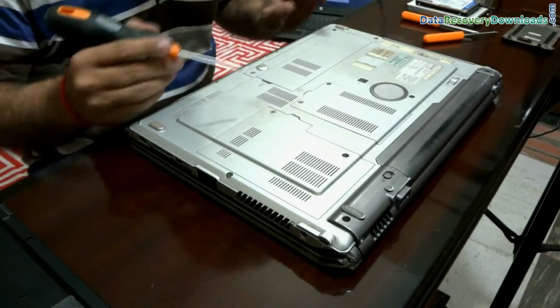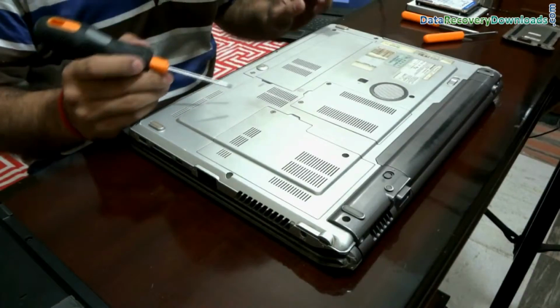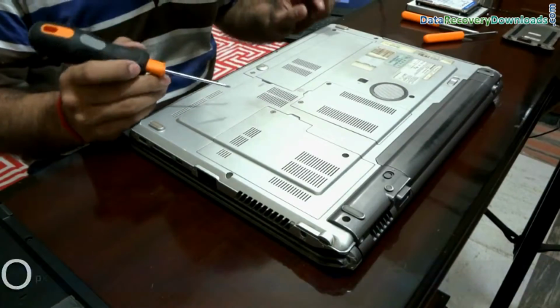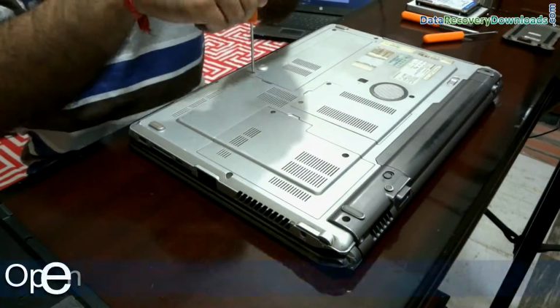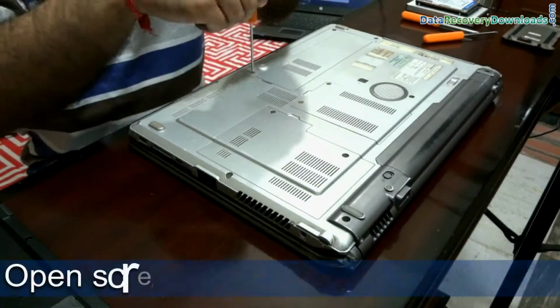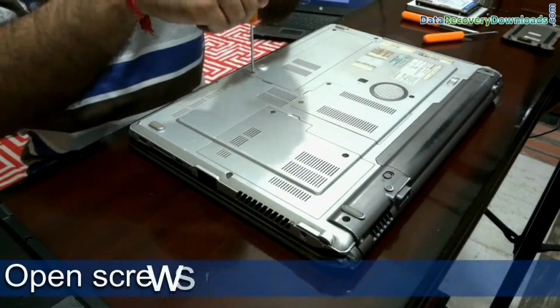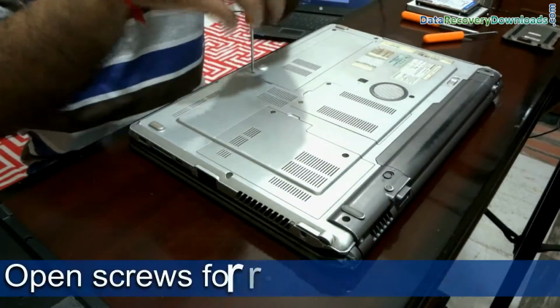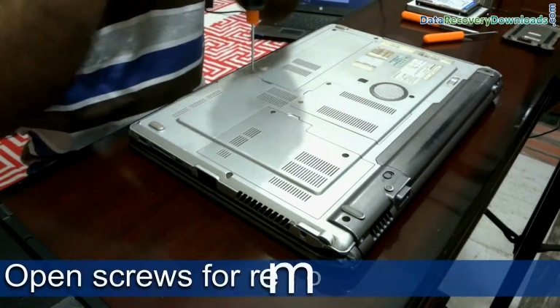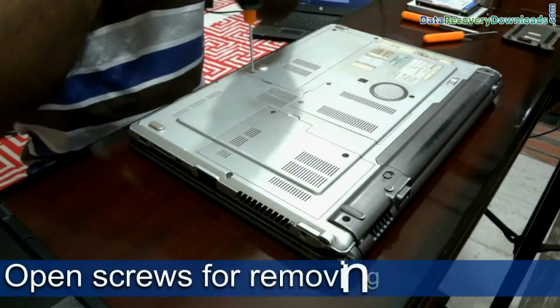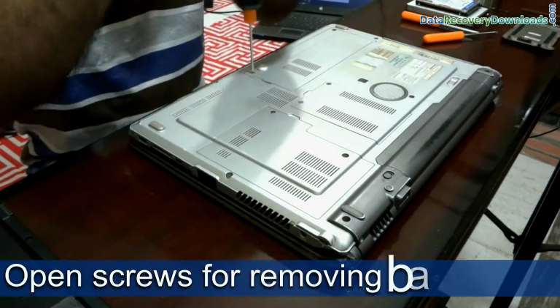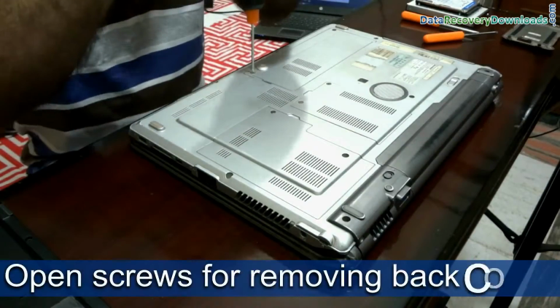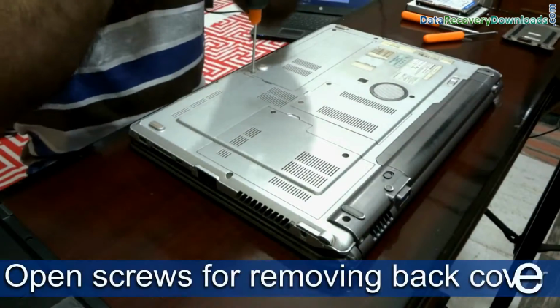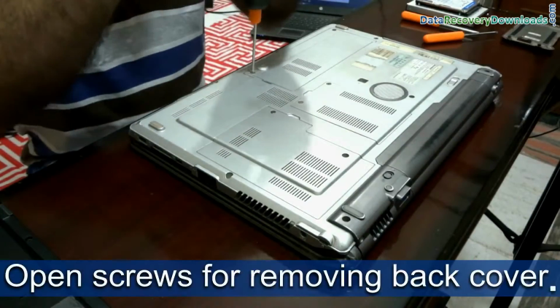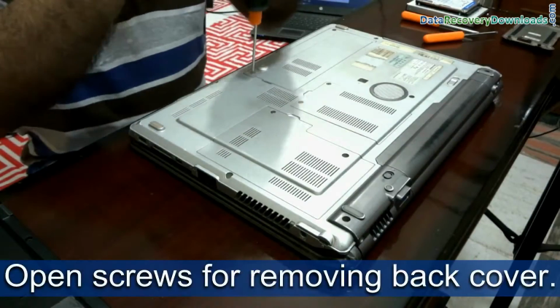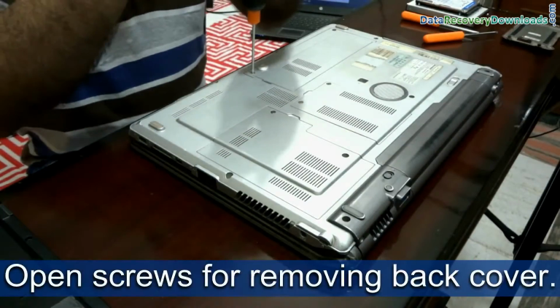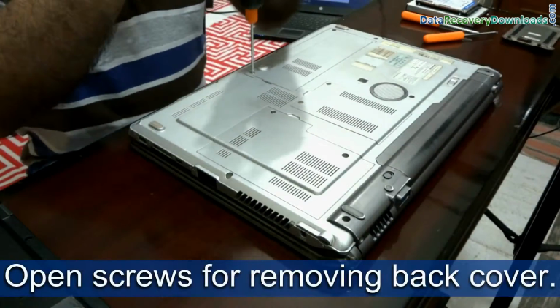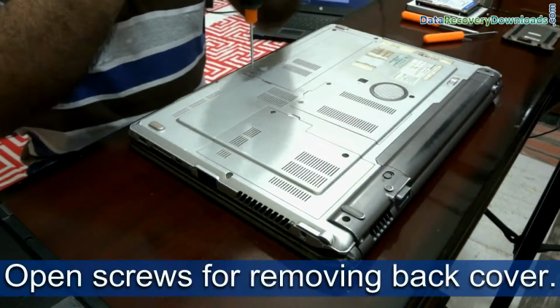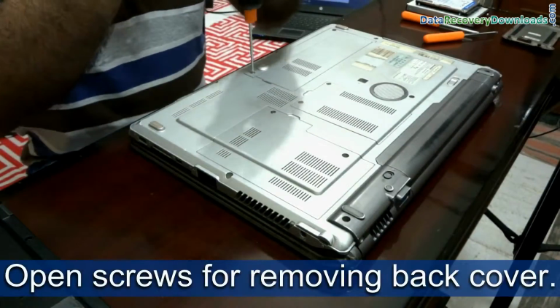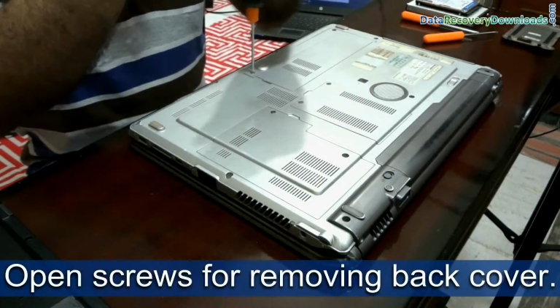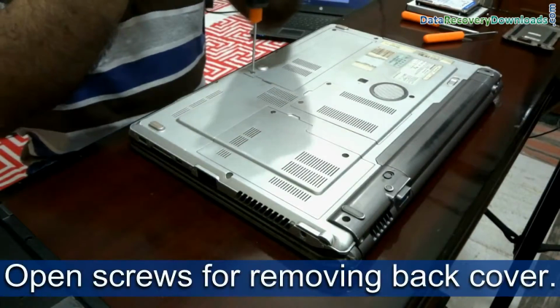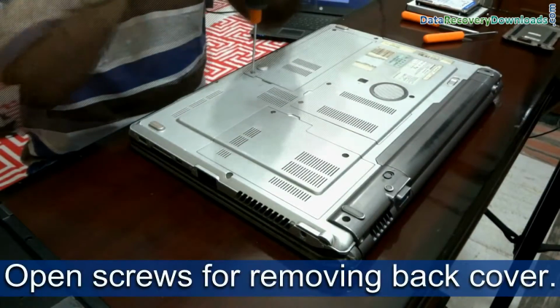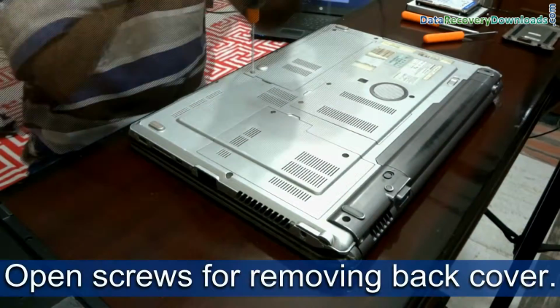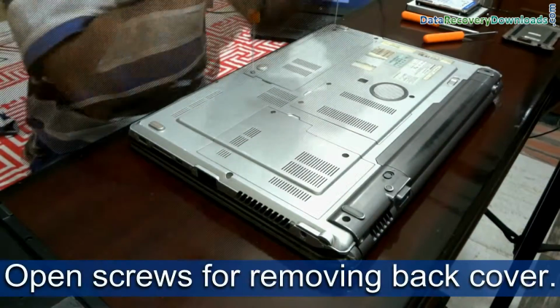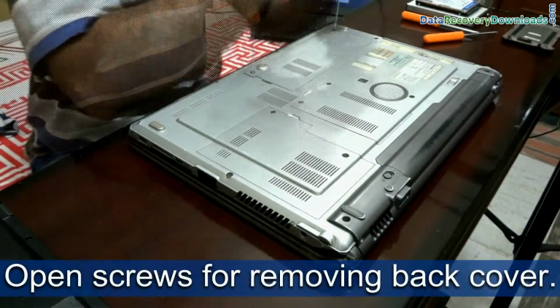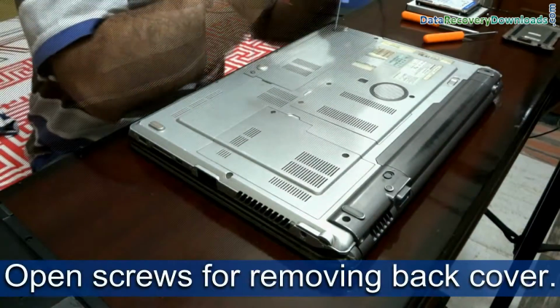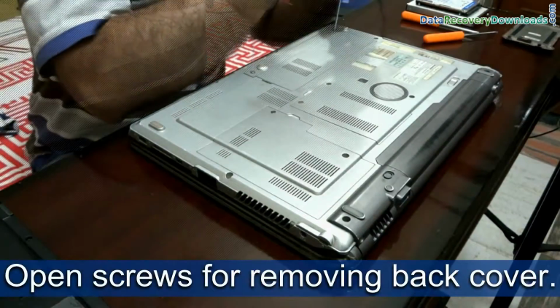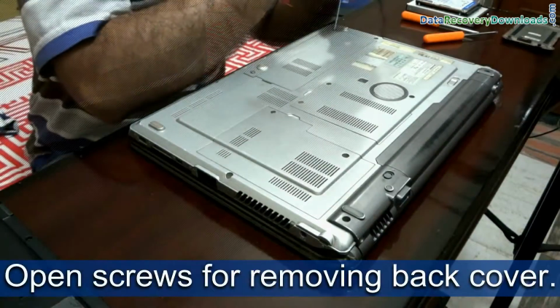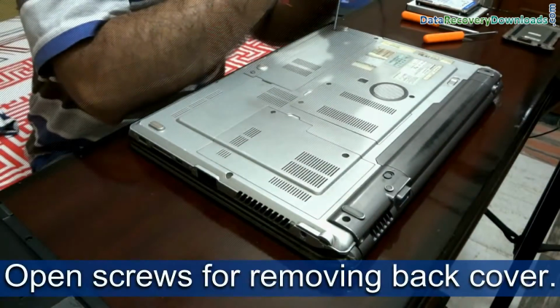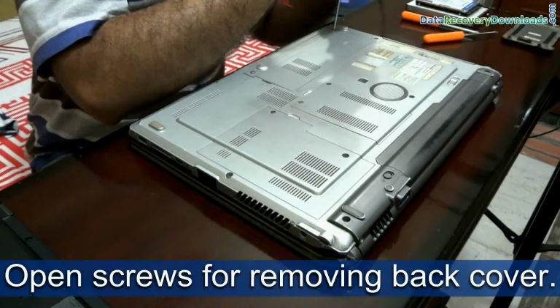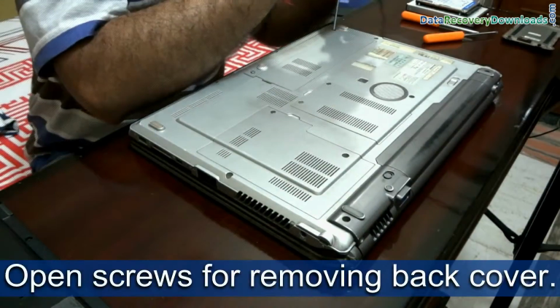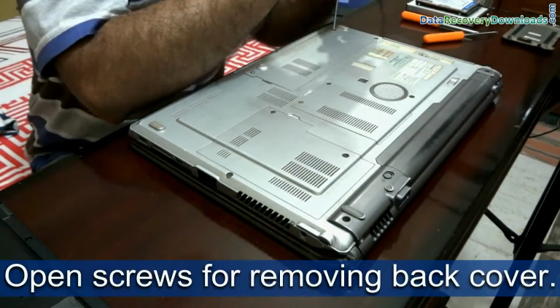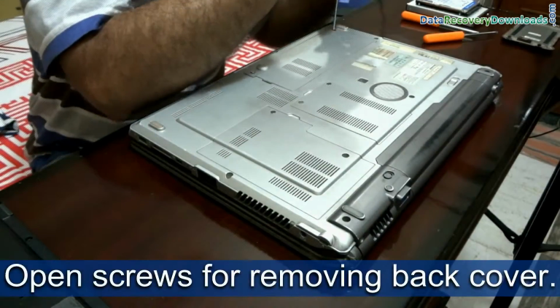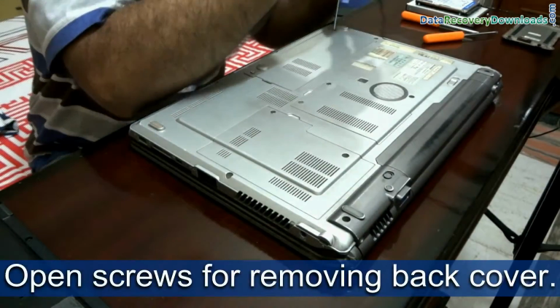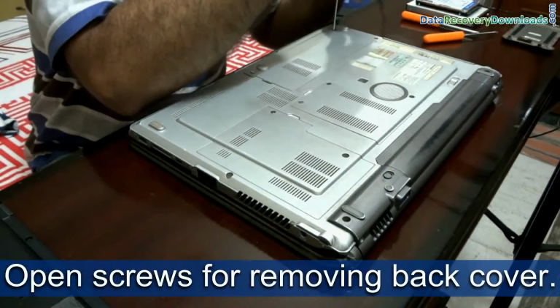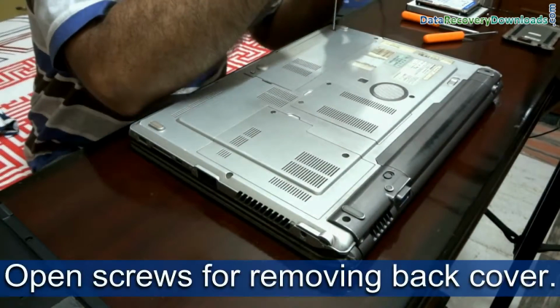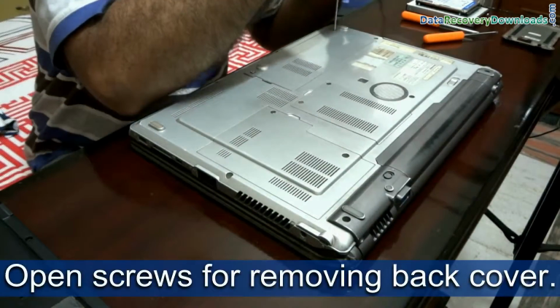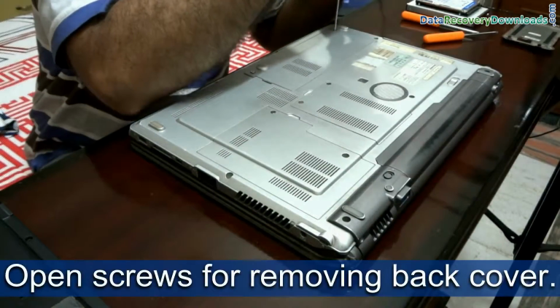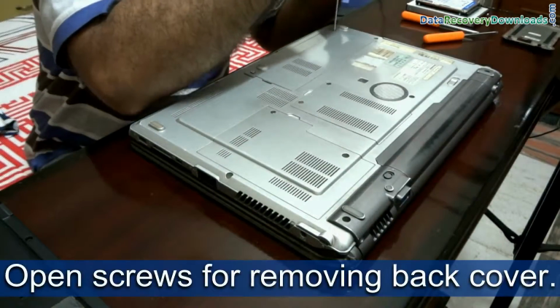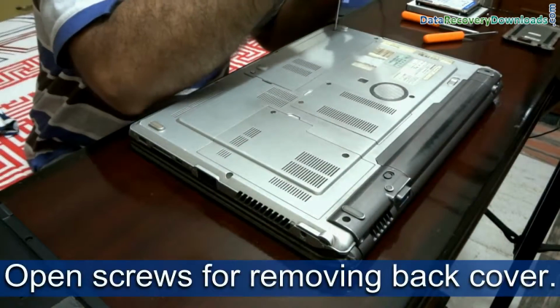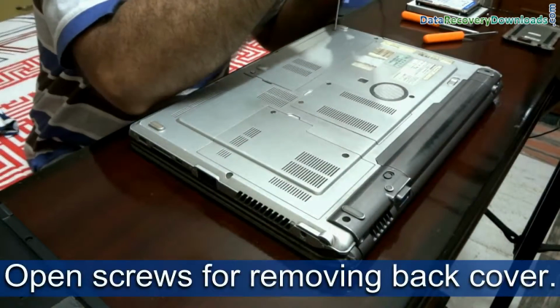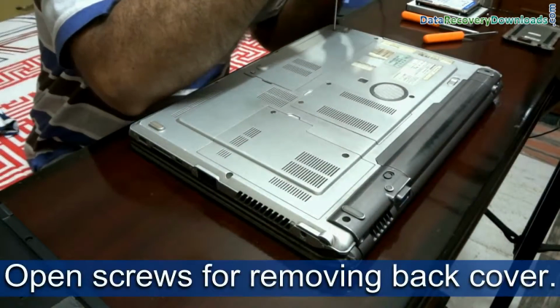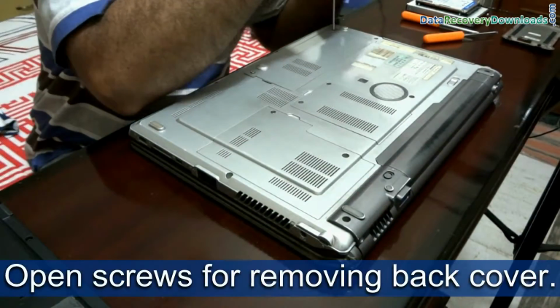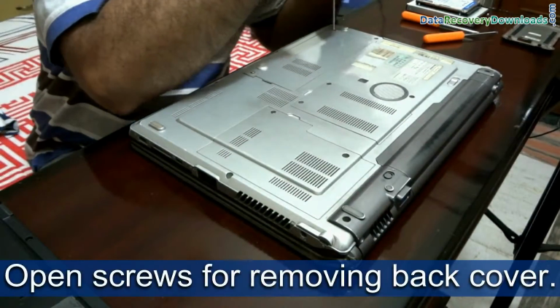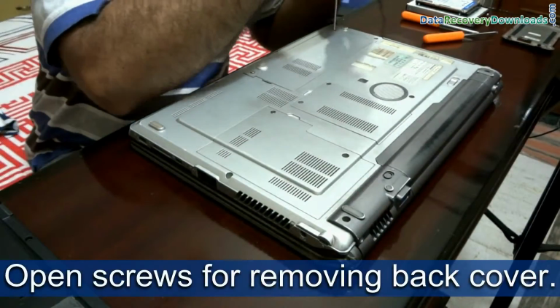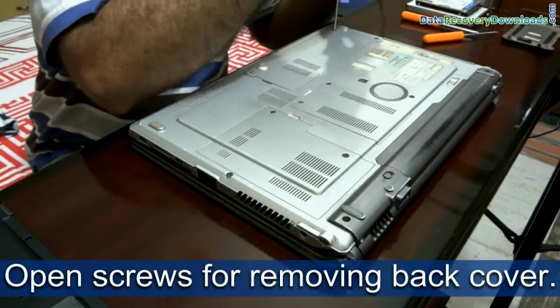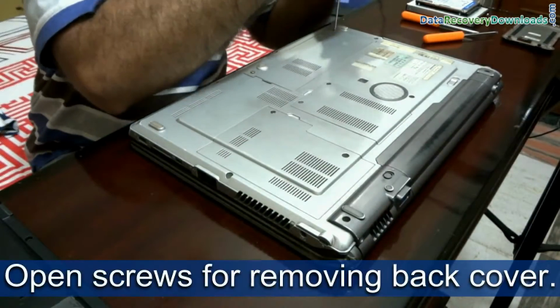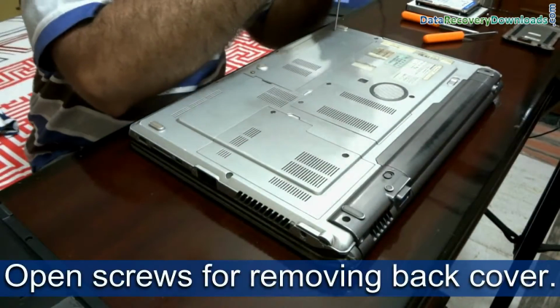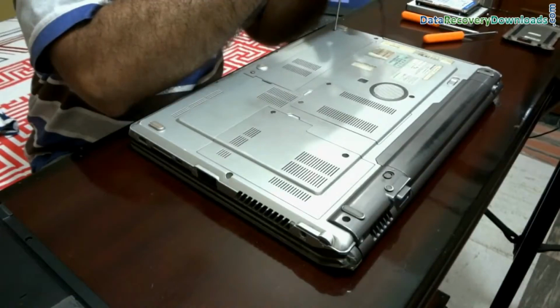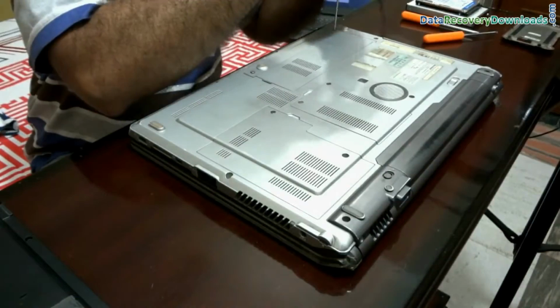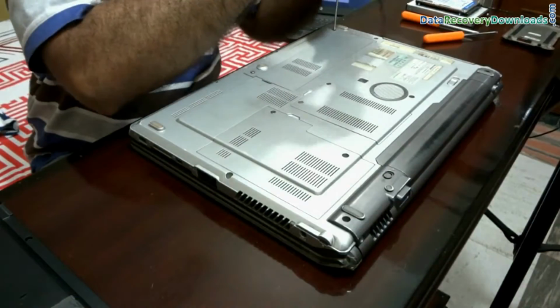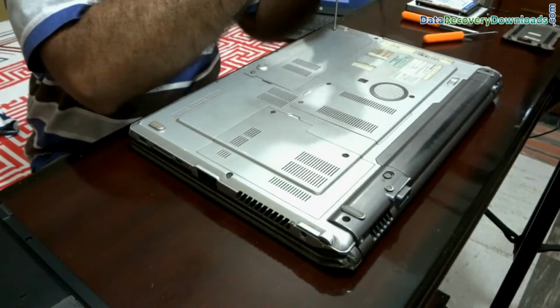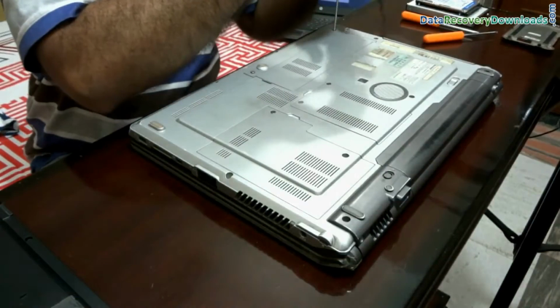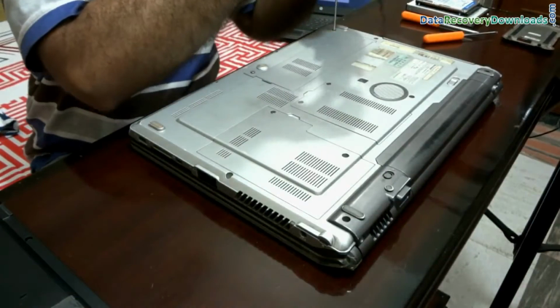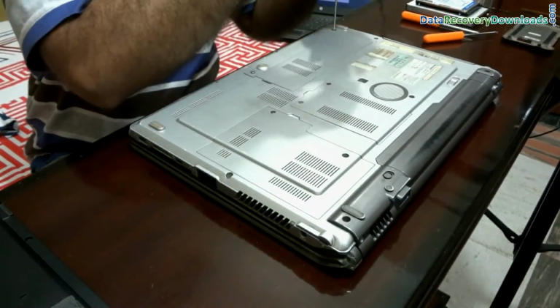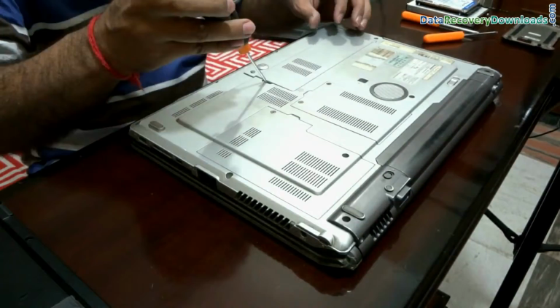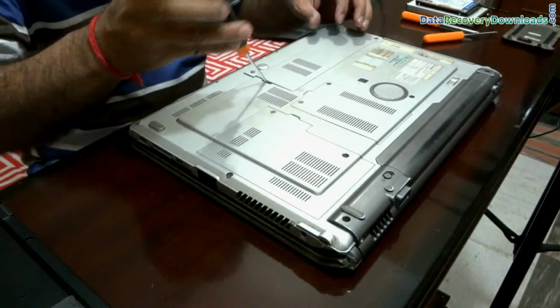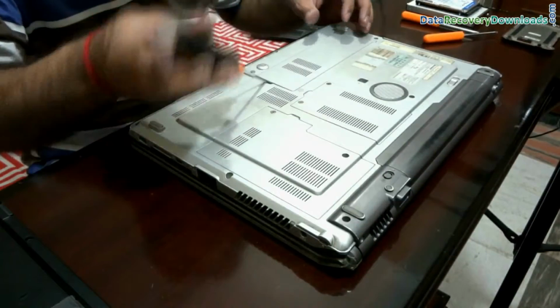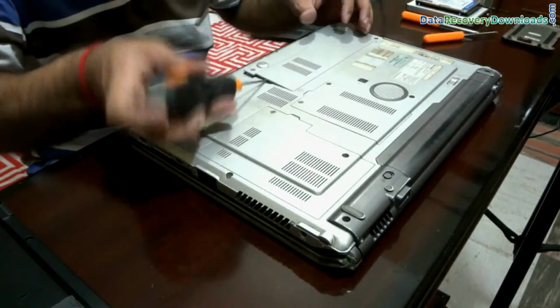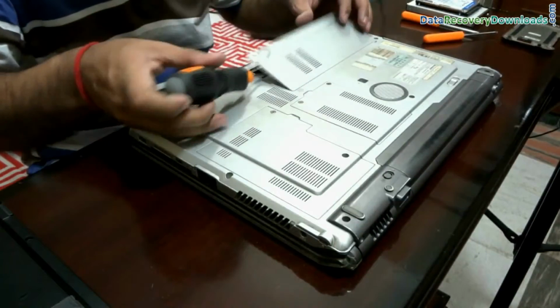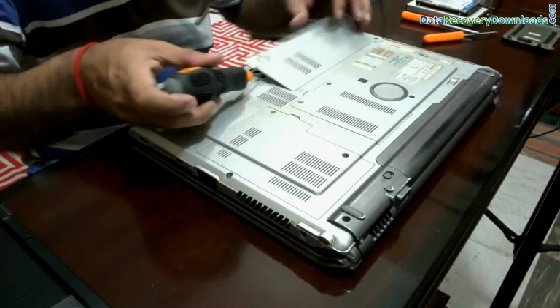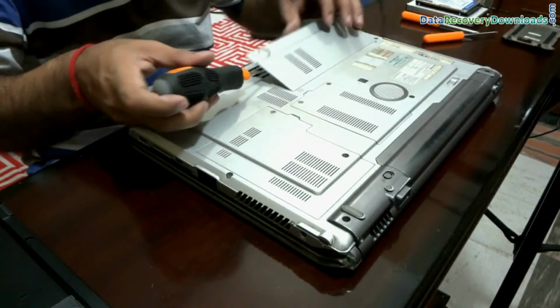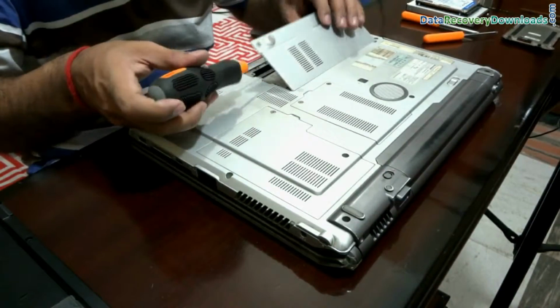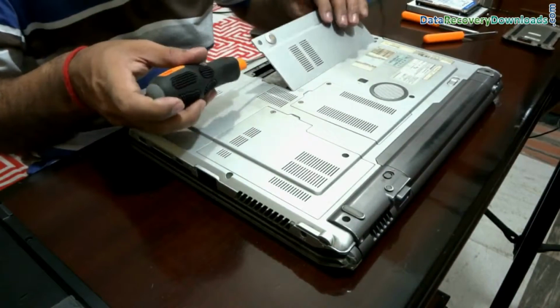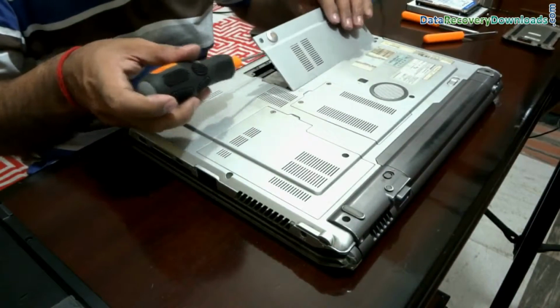For removing the cover of the hard disk, carefully open the screws. Do not apply force for opening them.